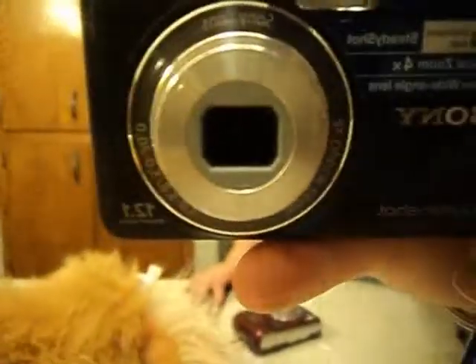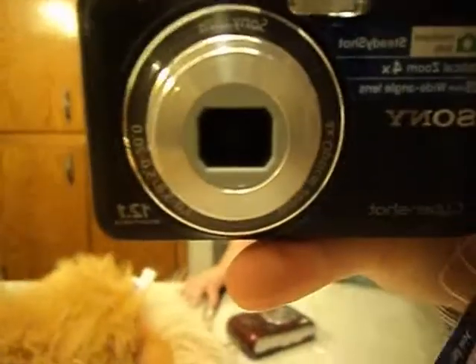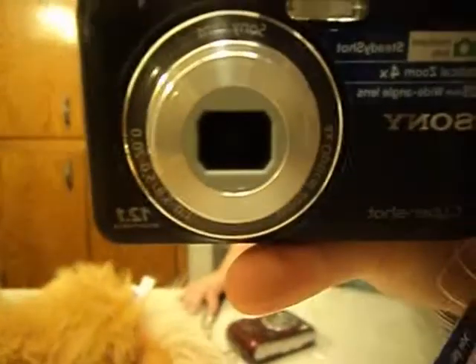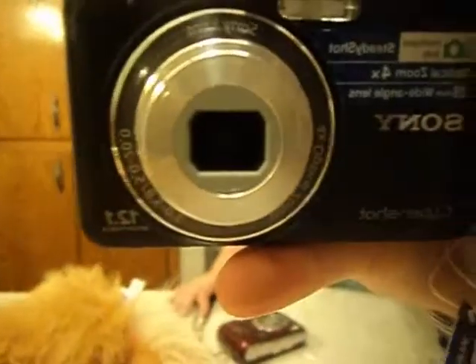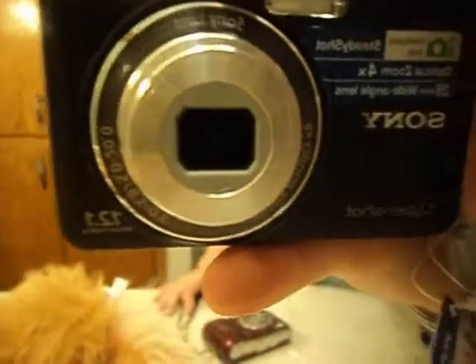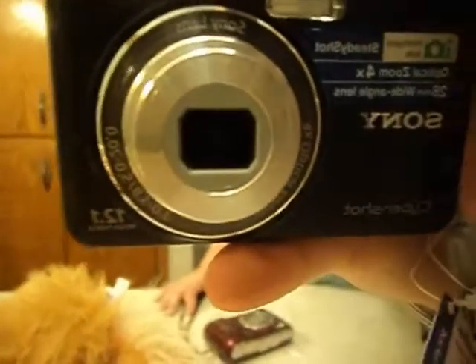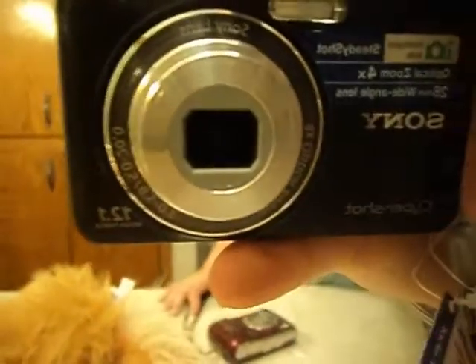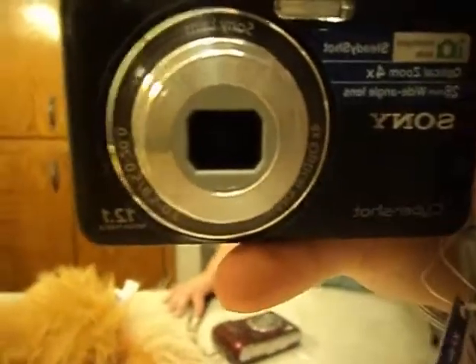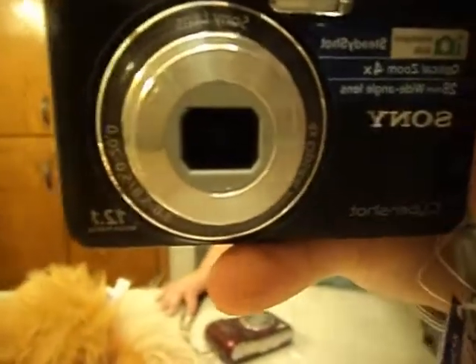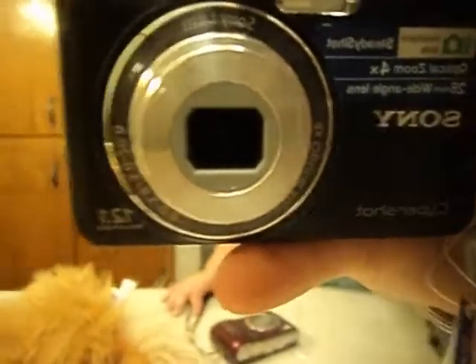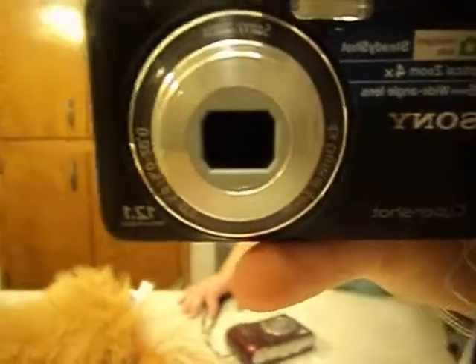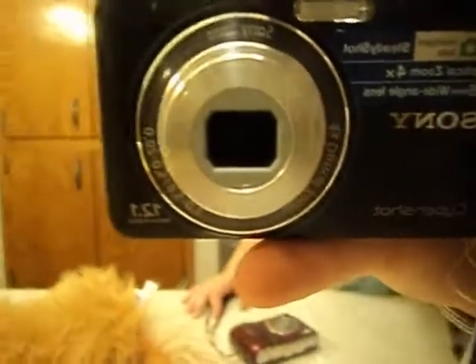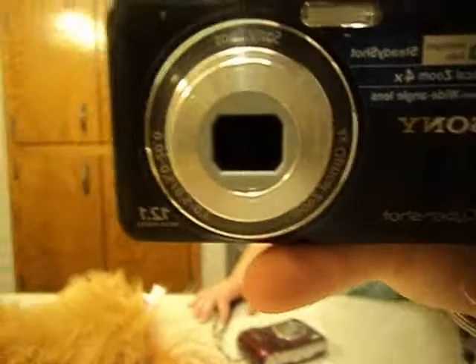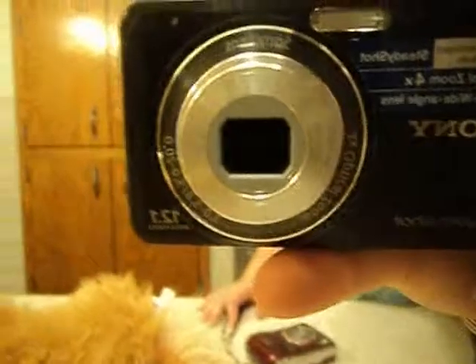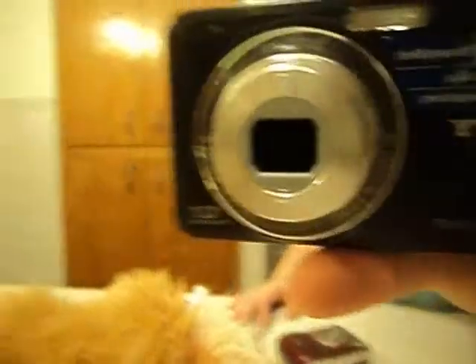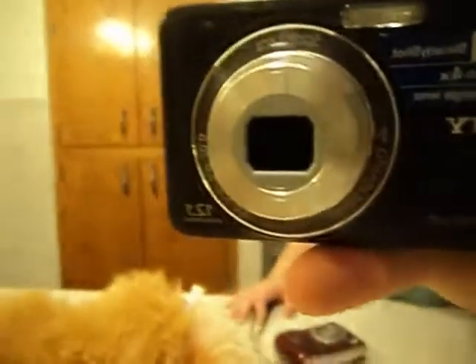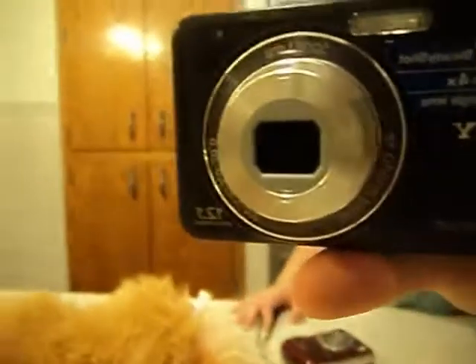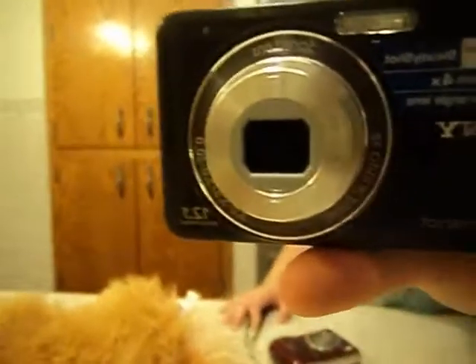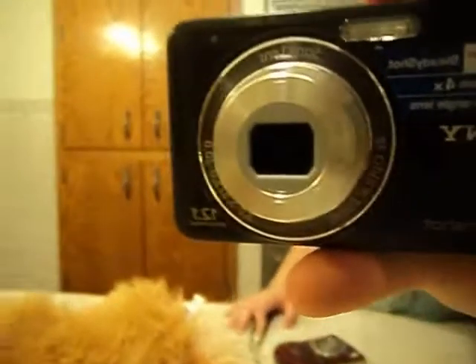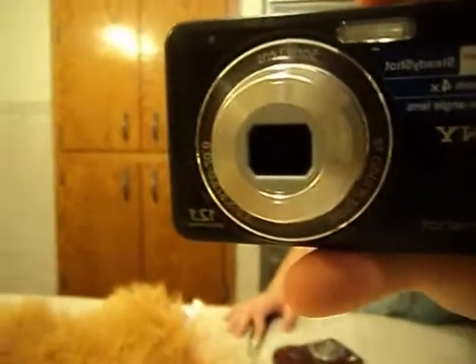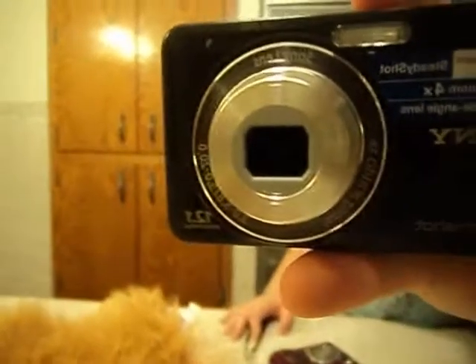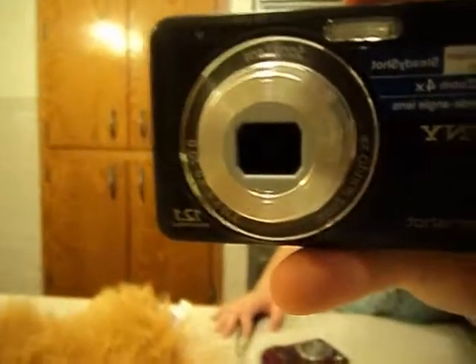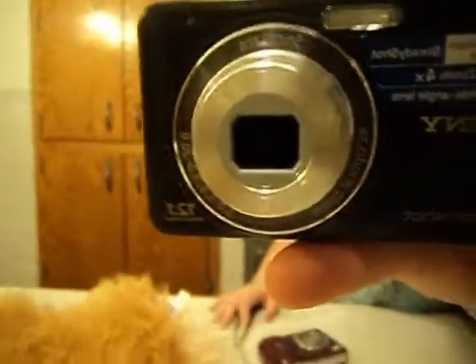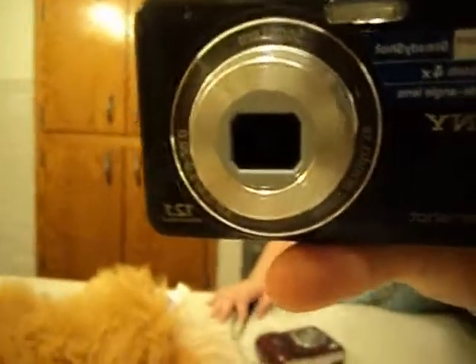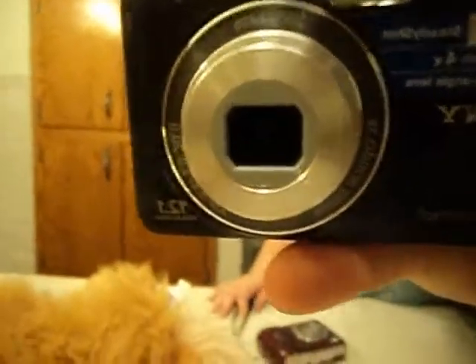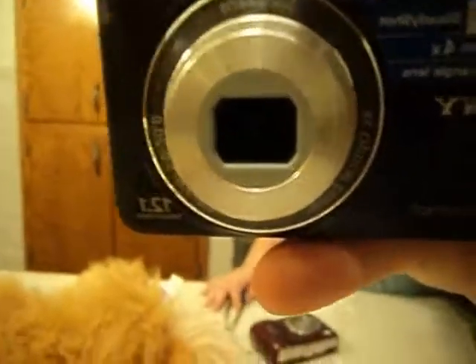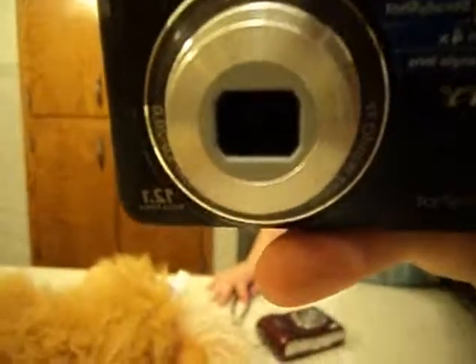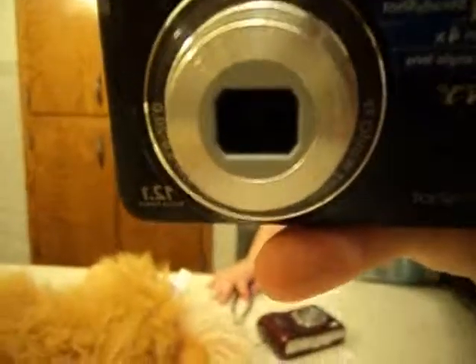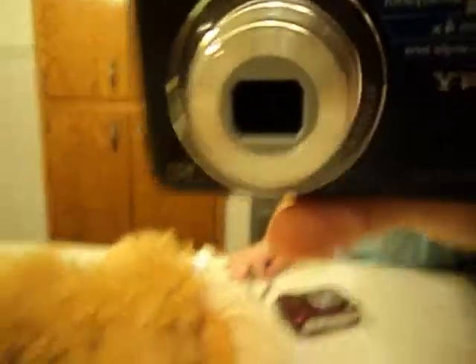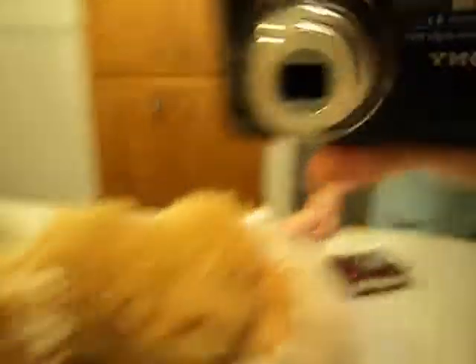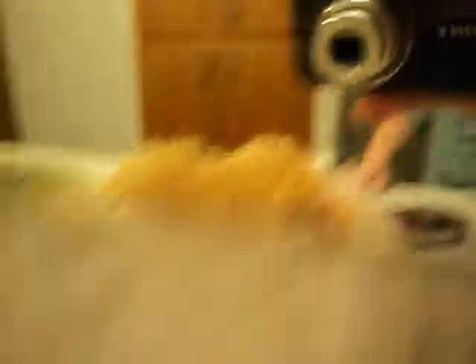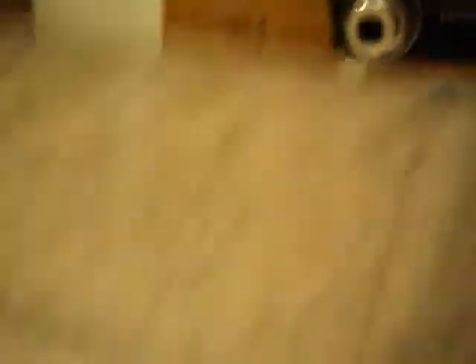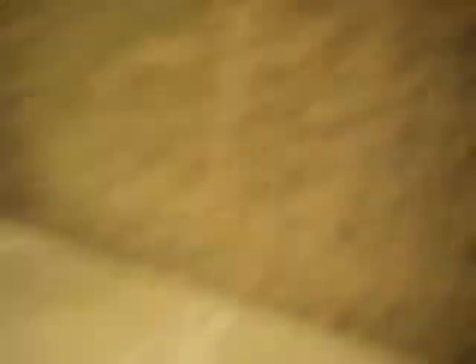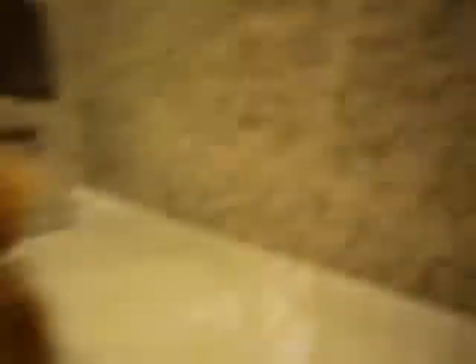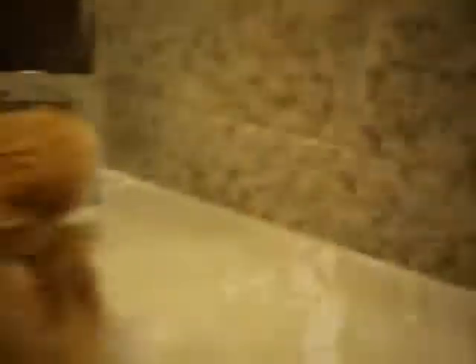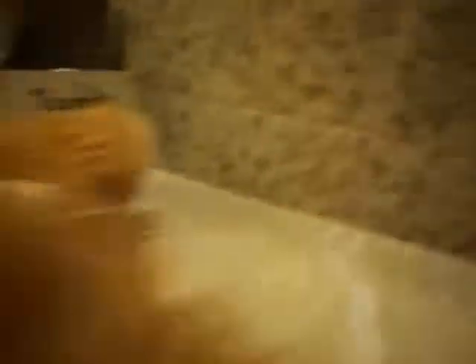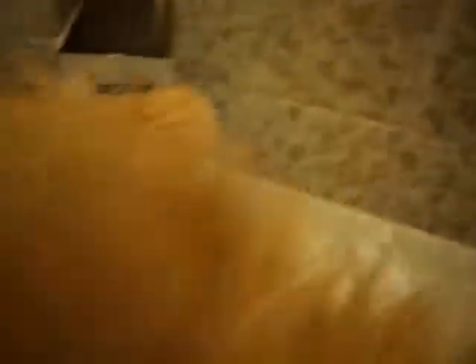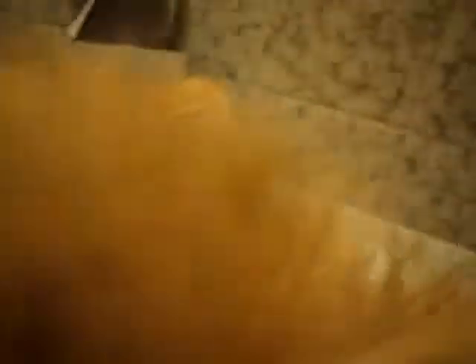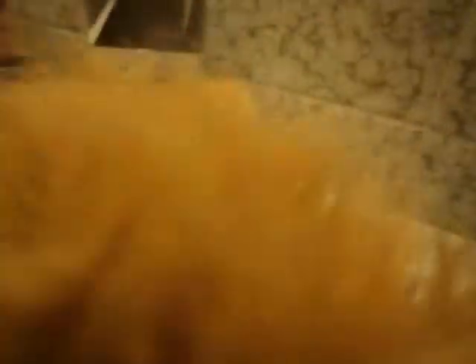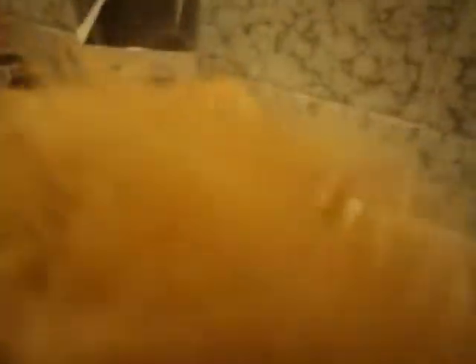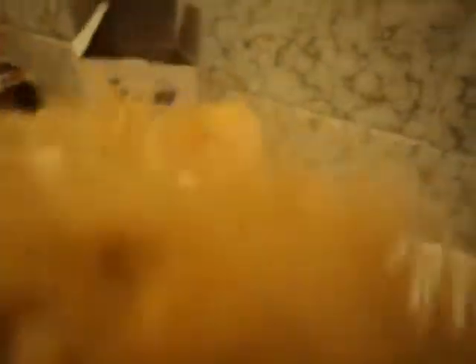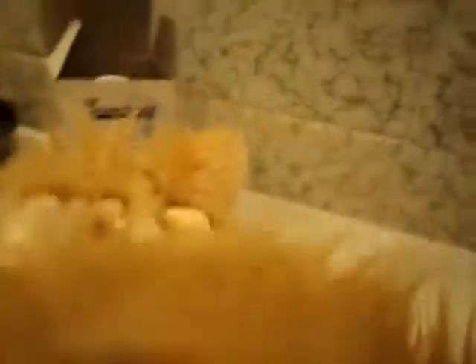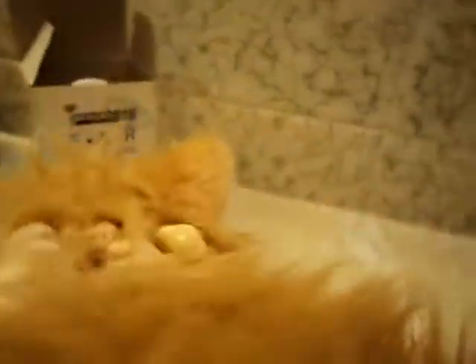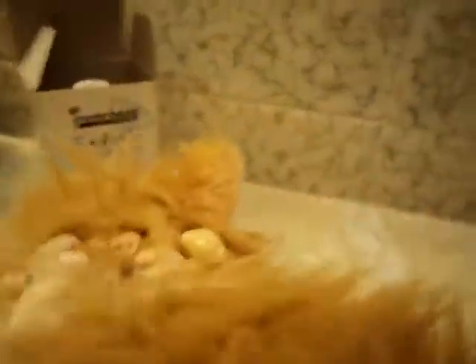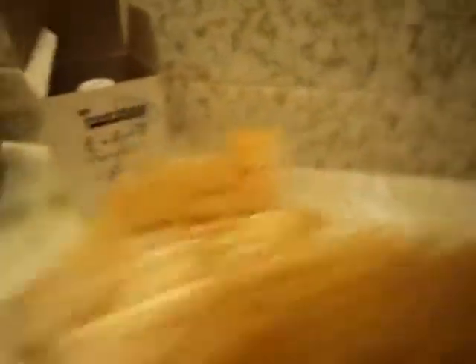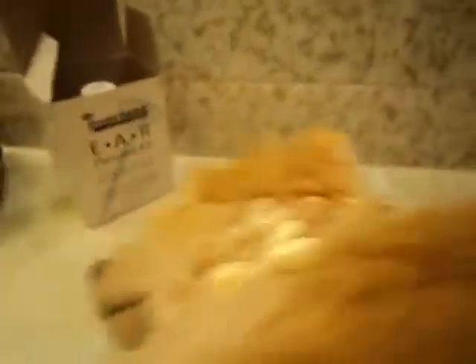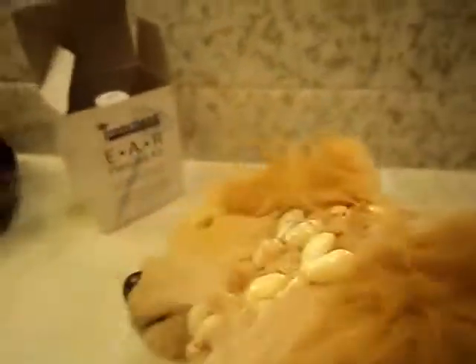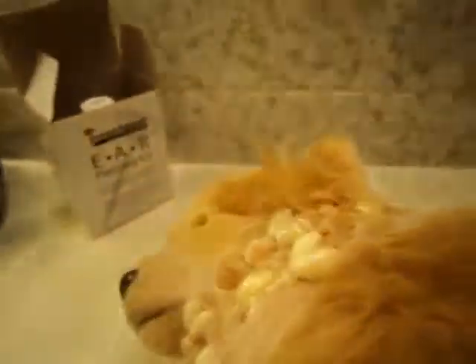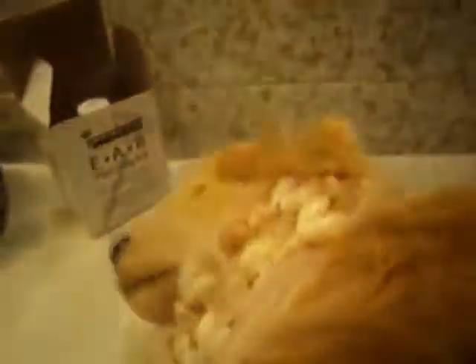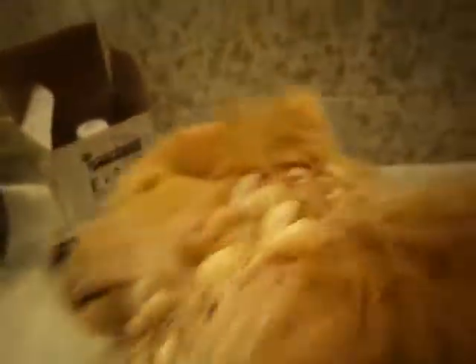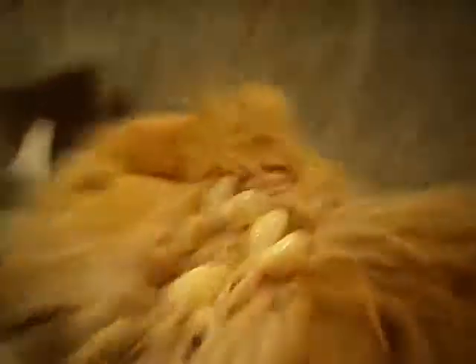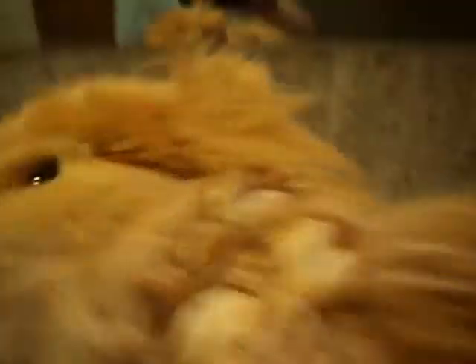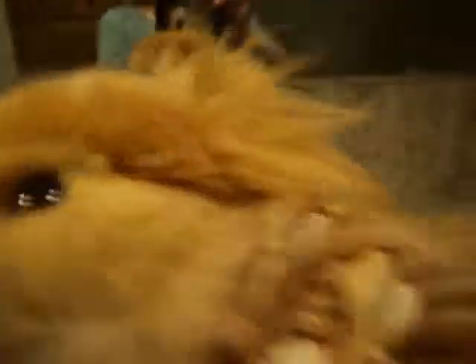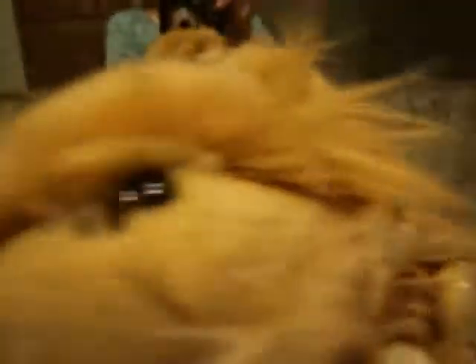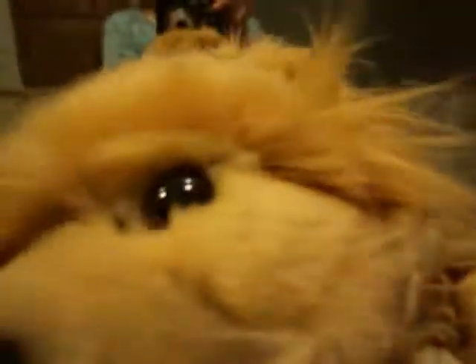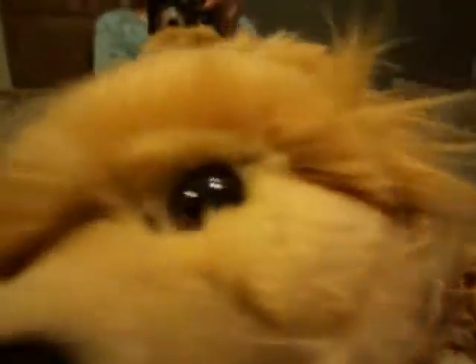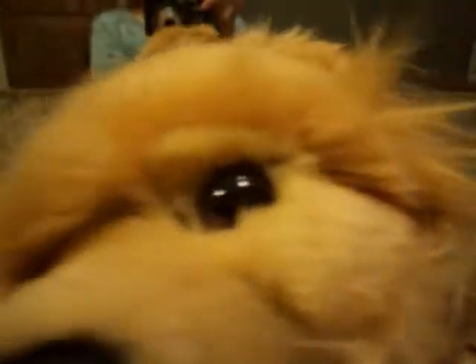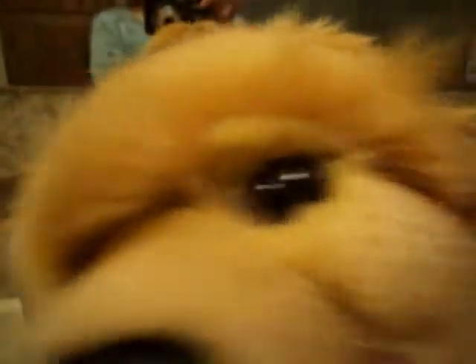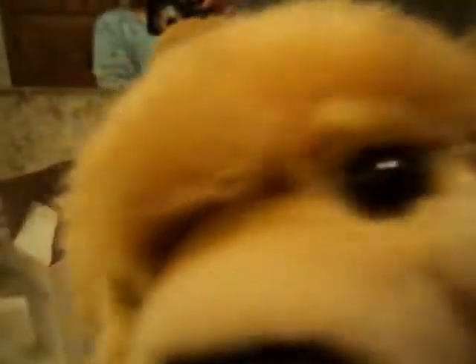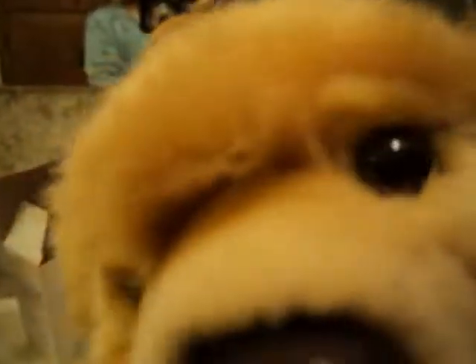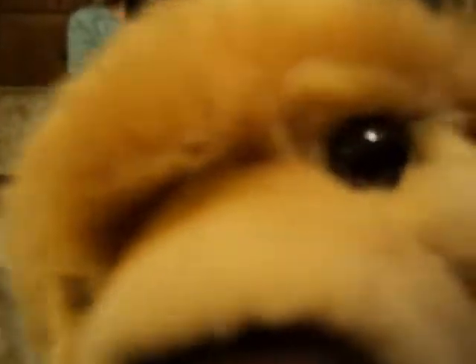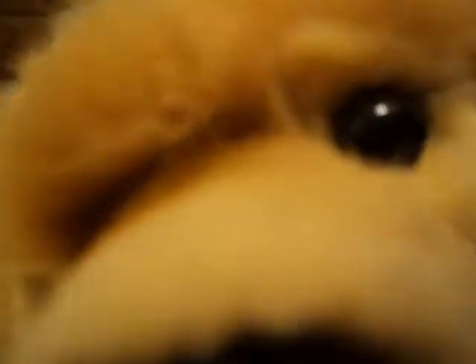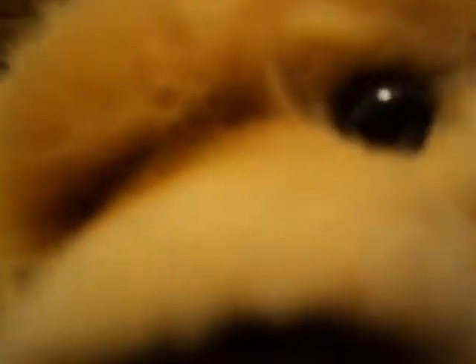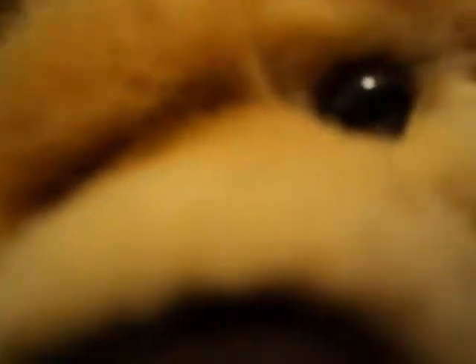So I'm going to show it. 12.1 megapixels. That's pretty good.